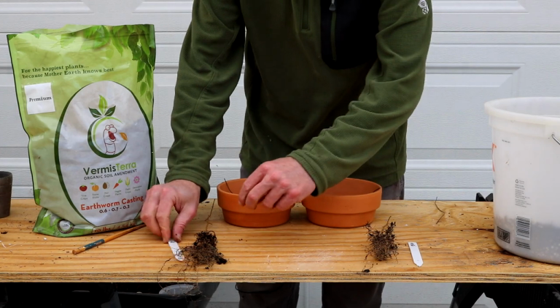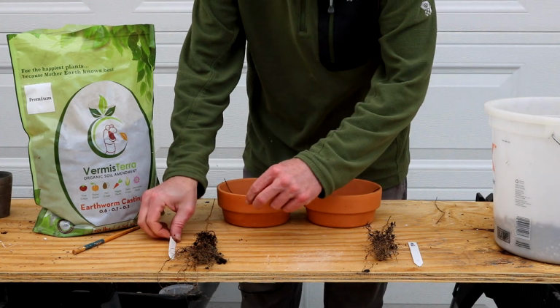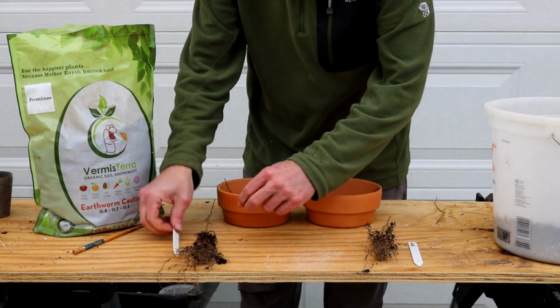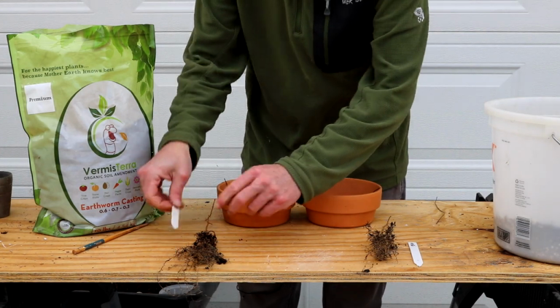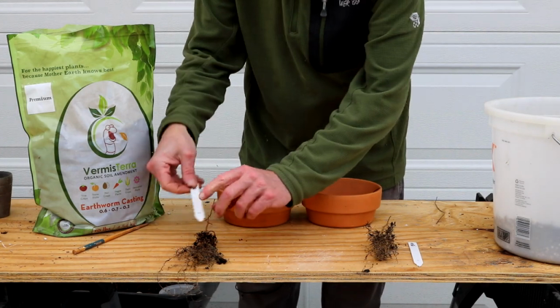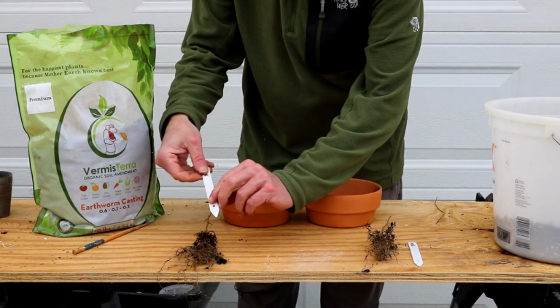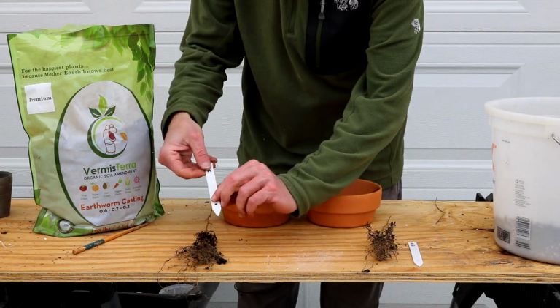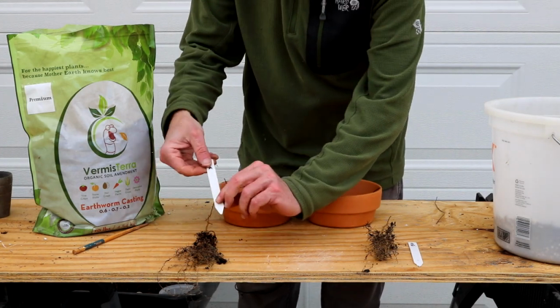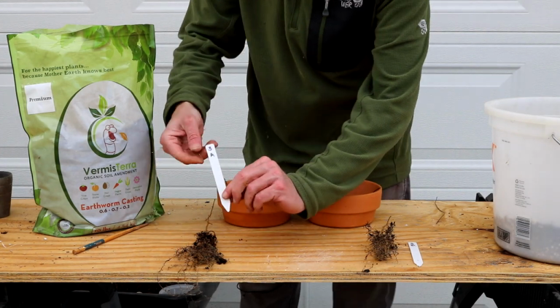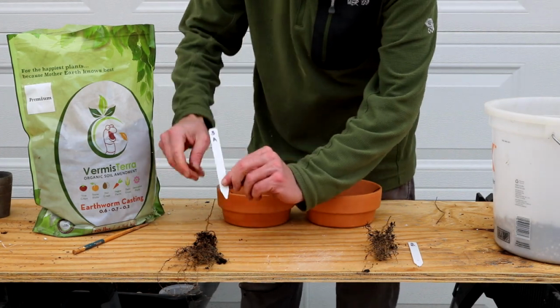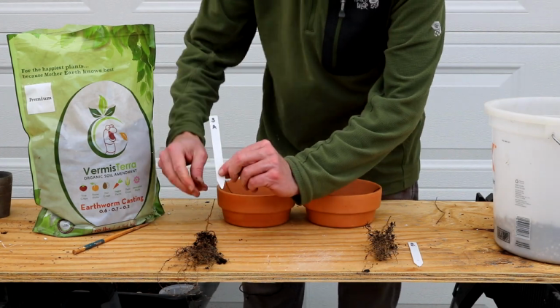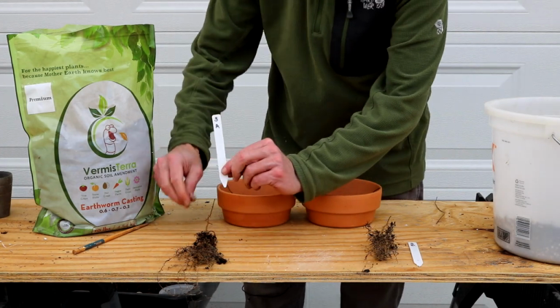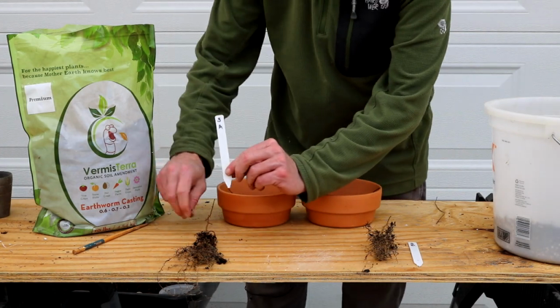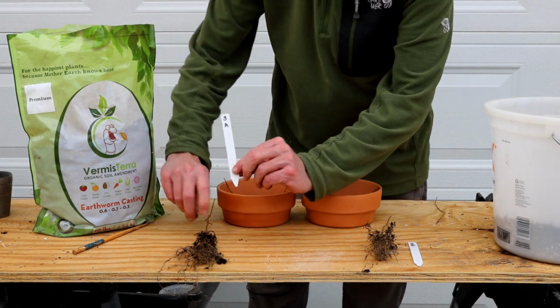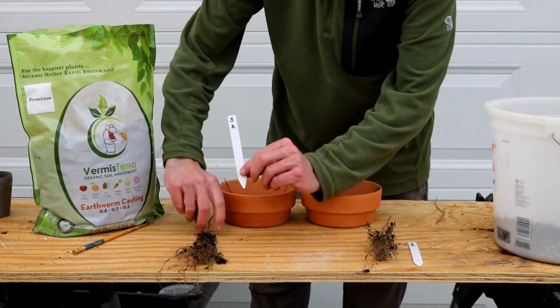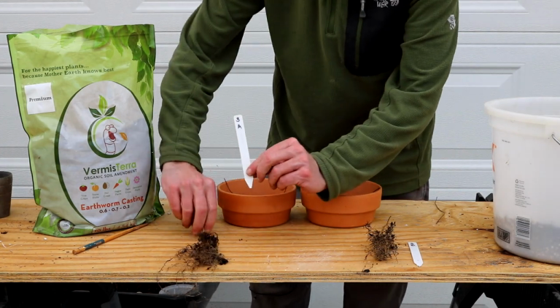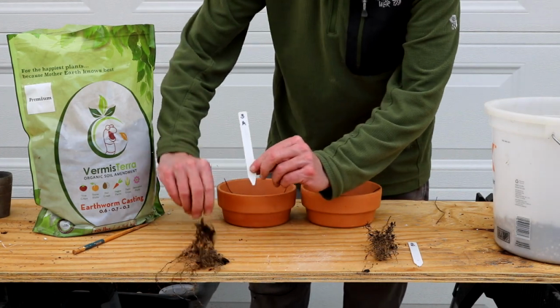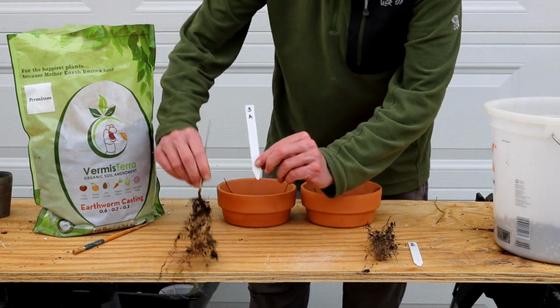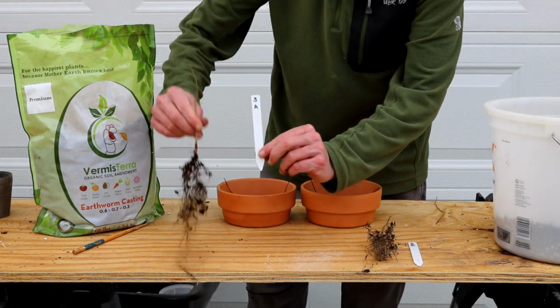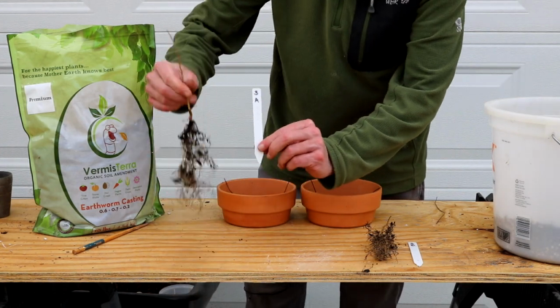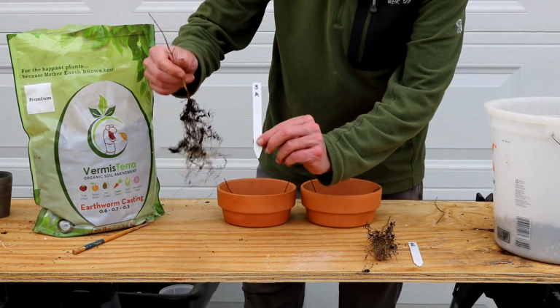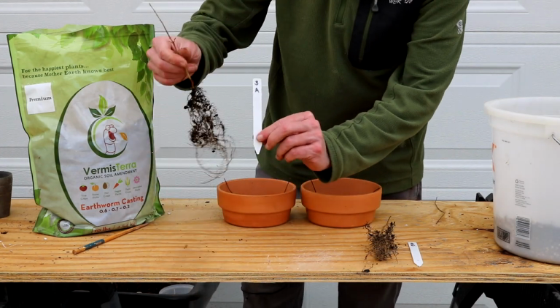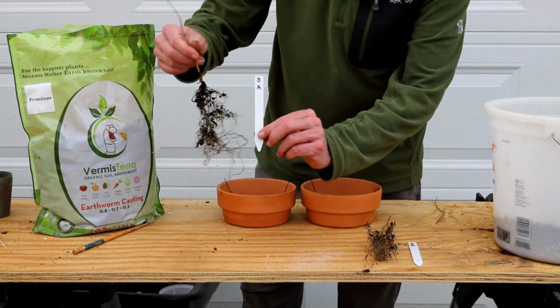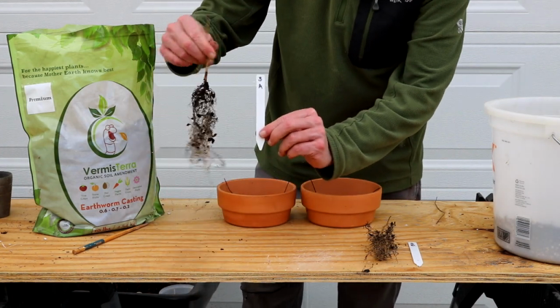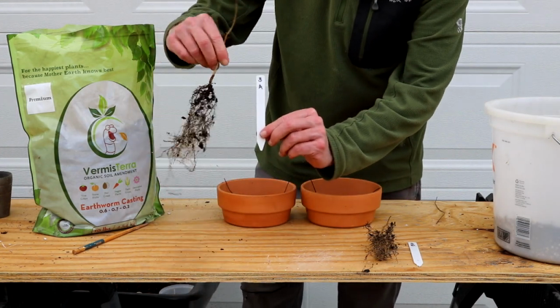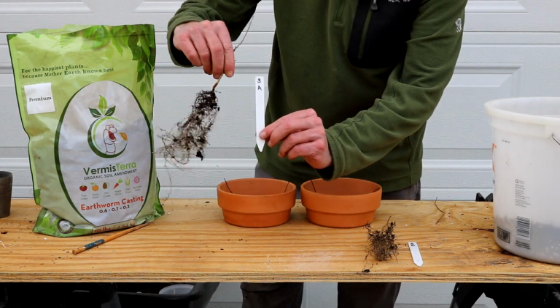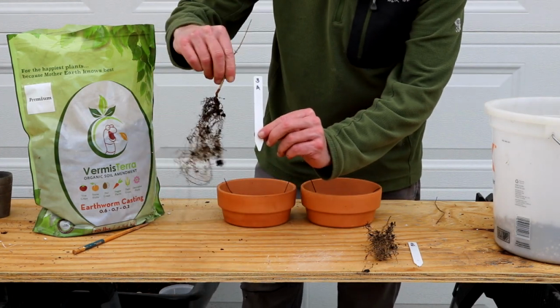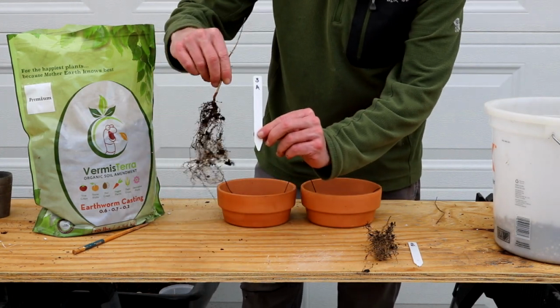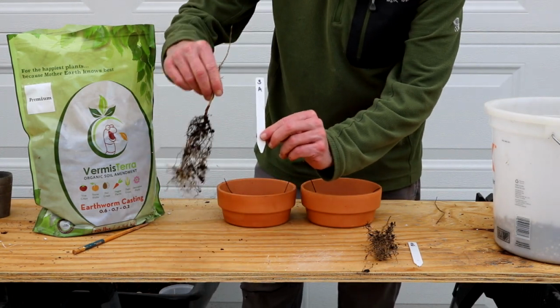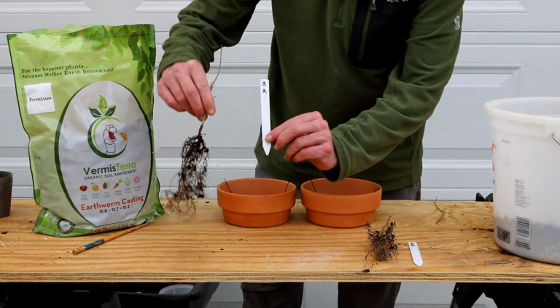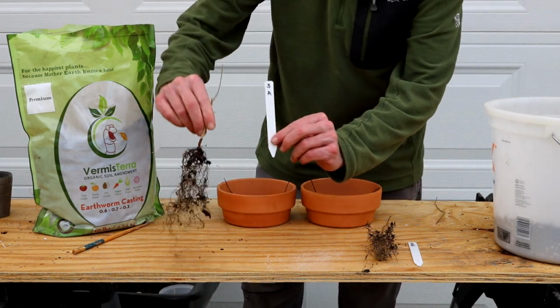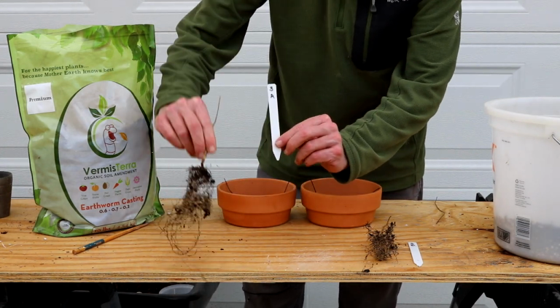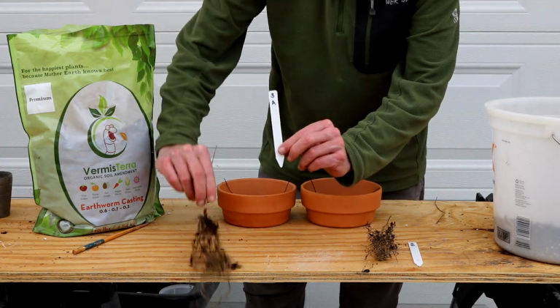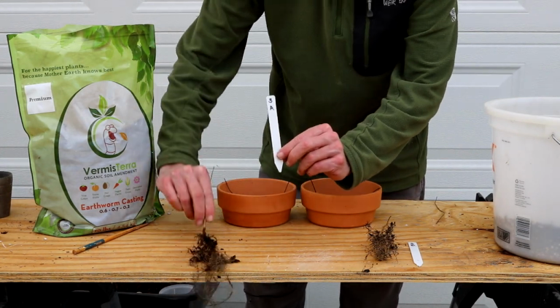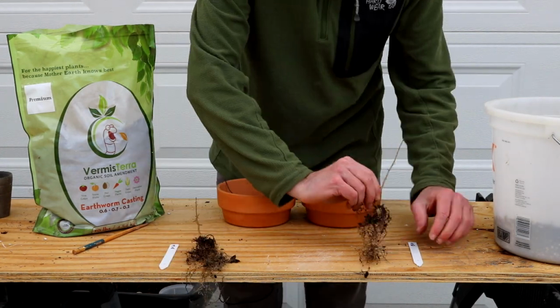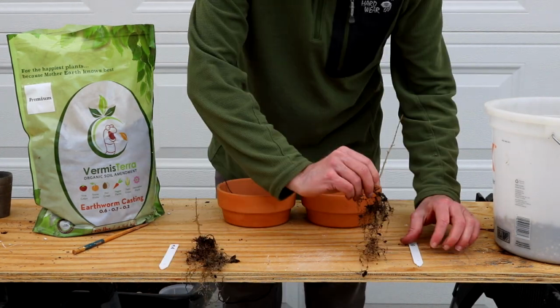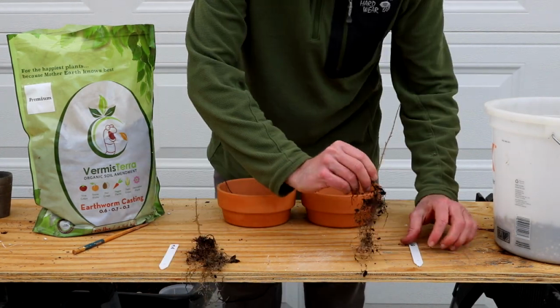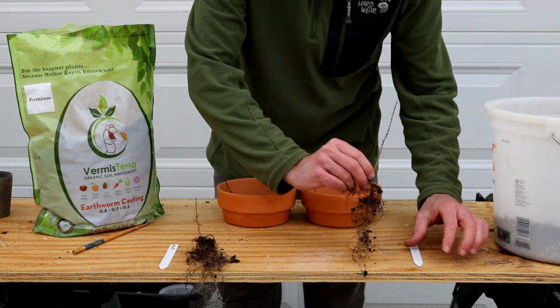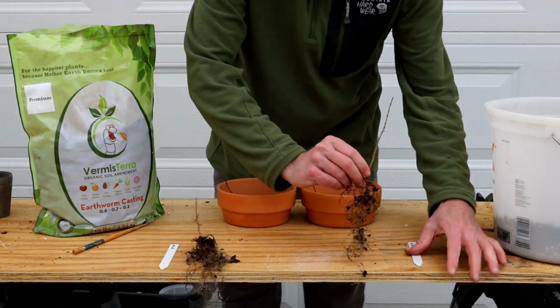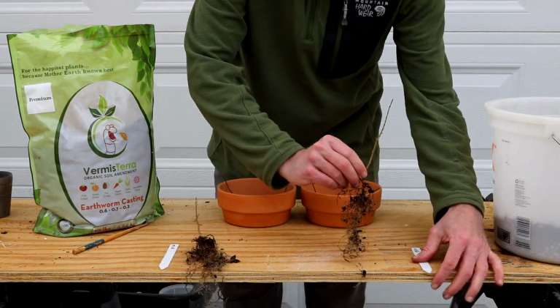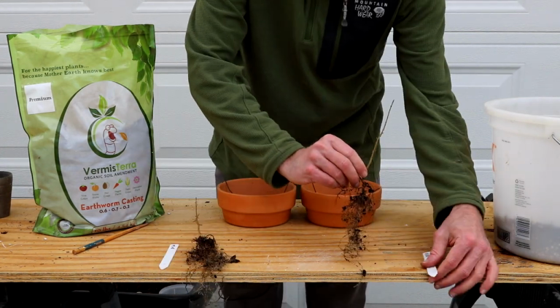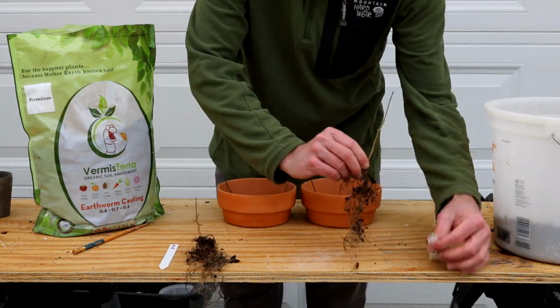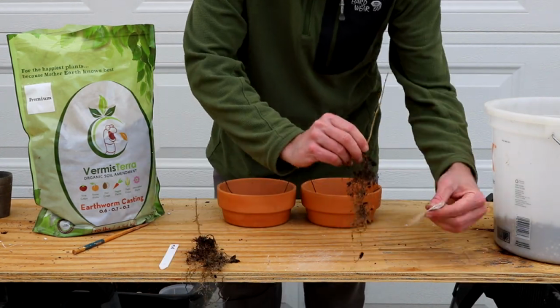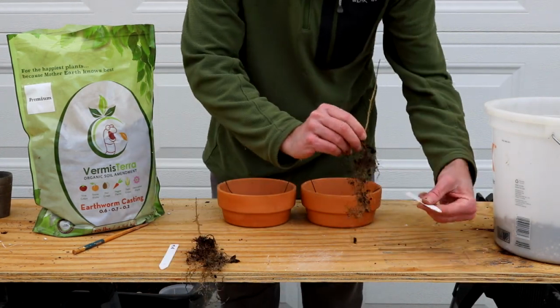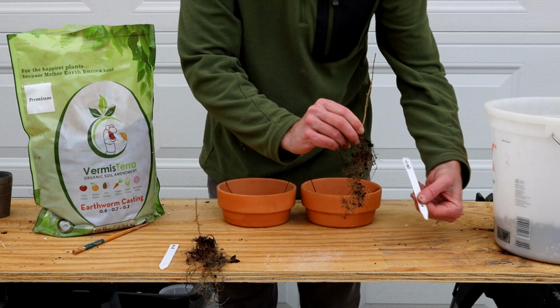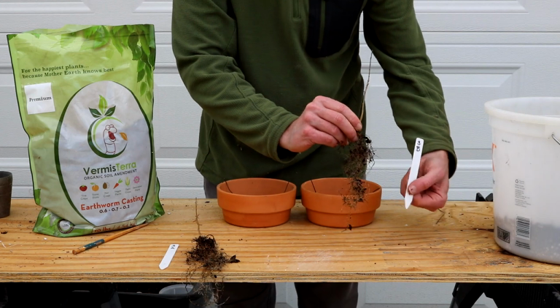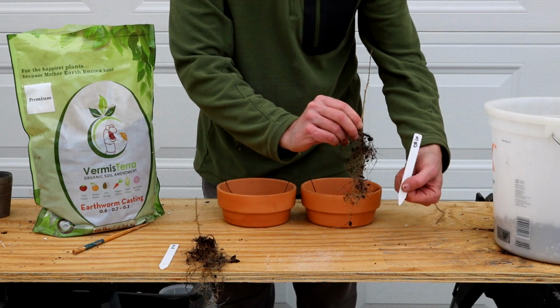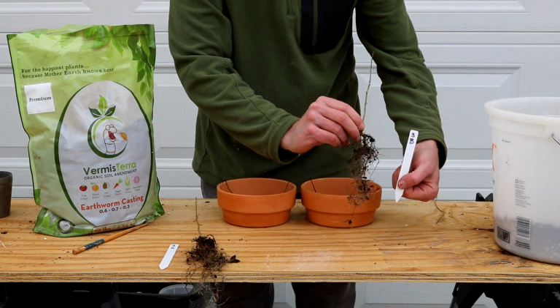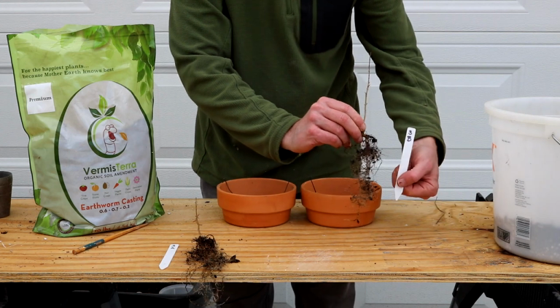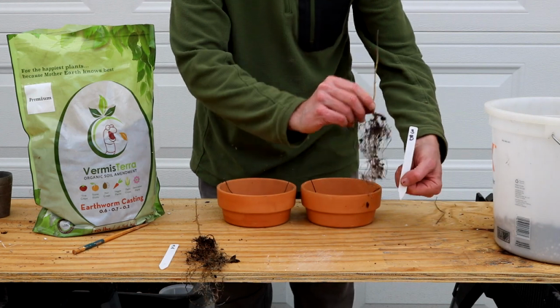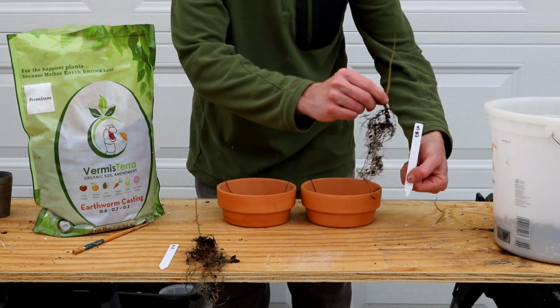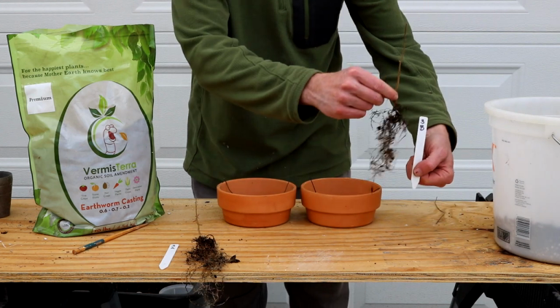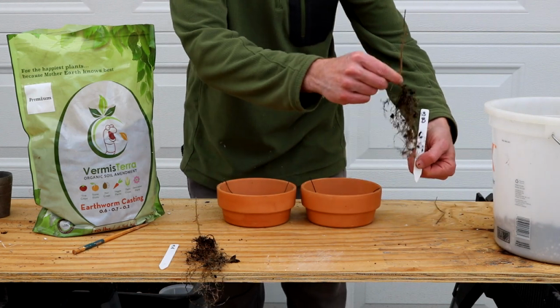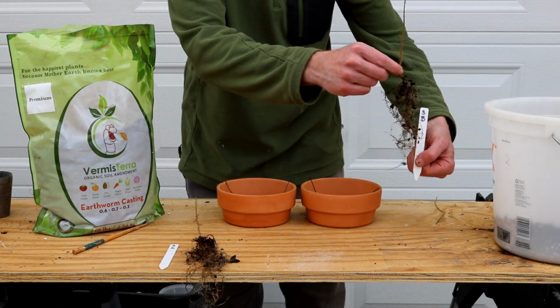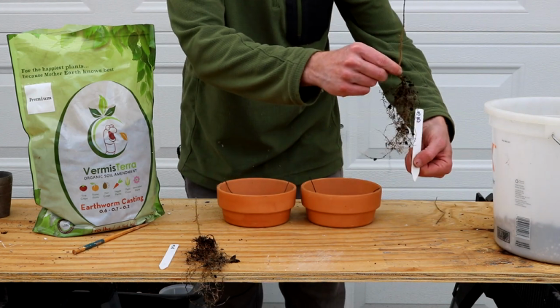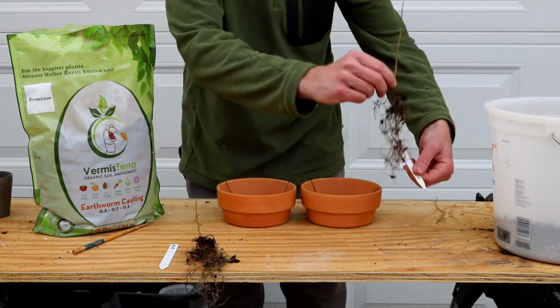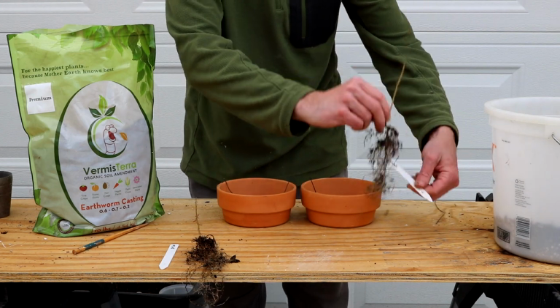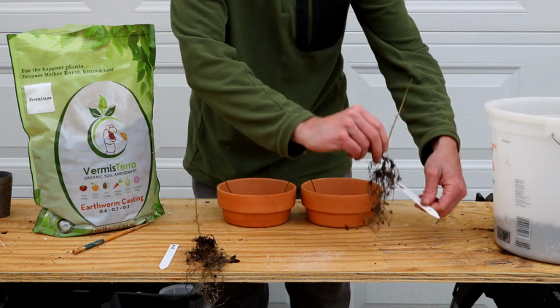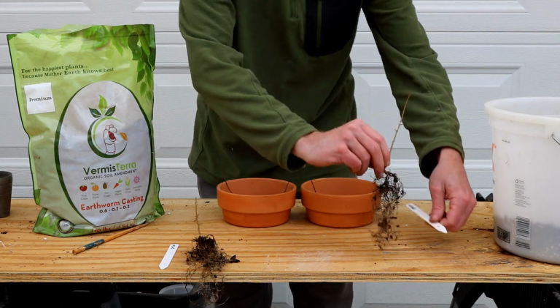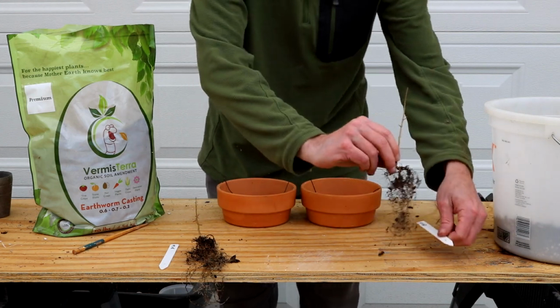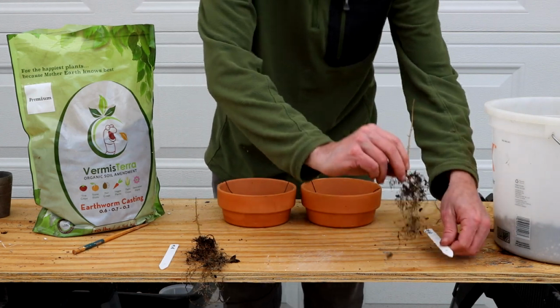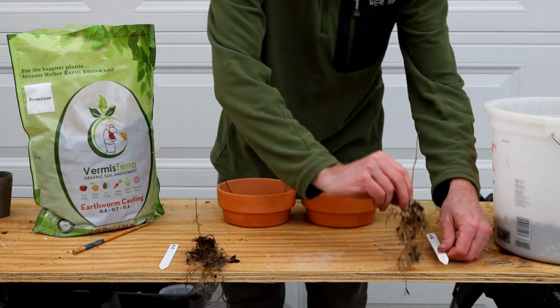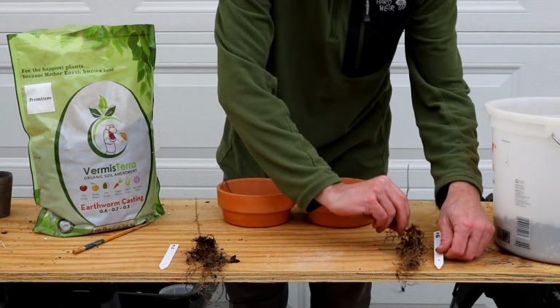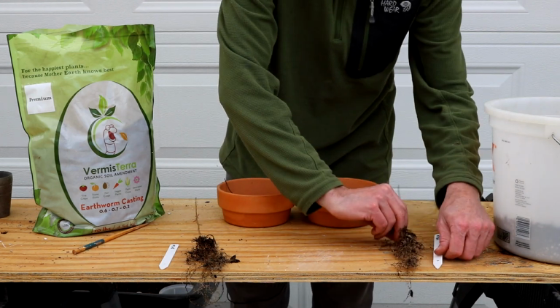So we have 3A — nice, strong, healthy roots — and 3B — also nice, healthy roots — going into the mix that has worm castings blended directly into the soil.